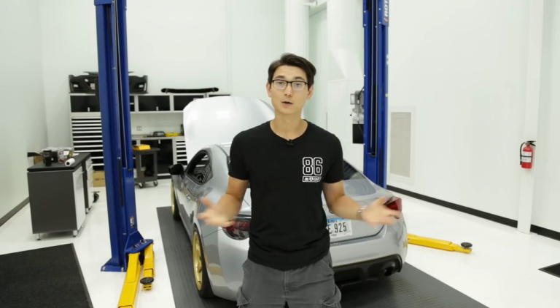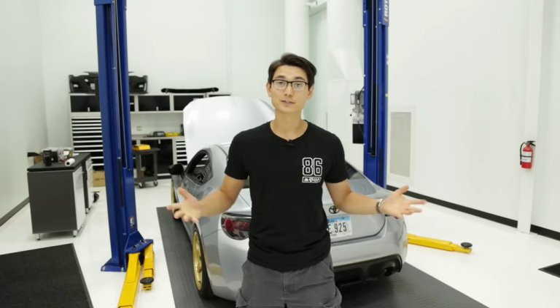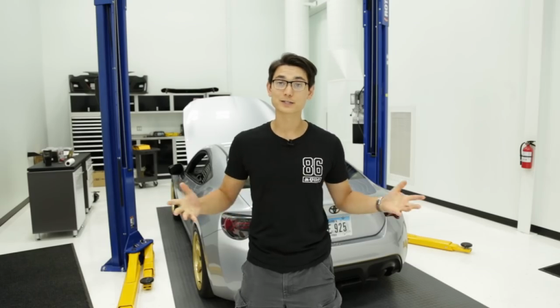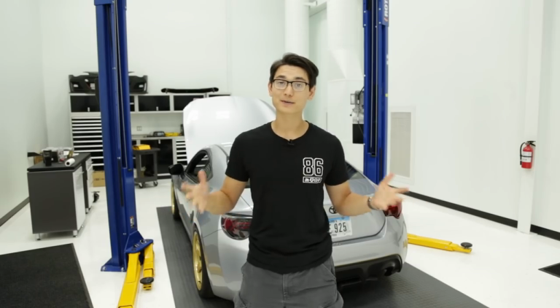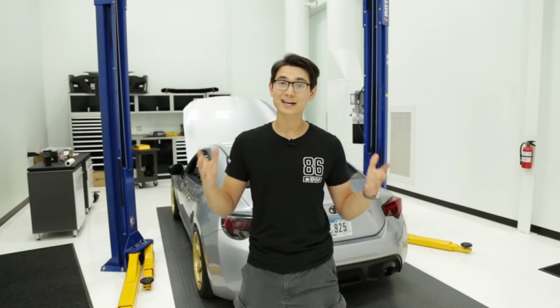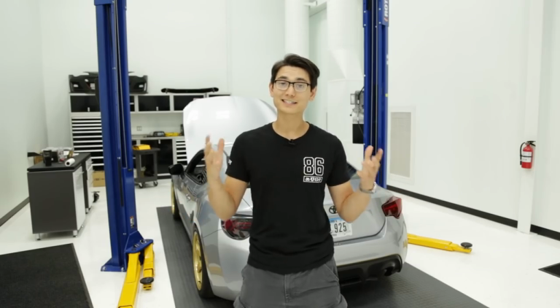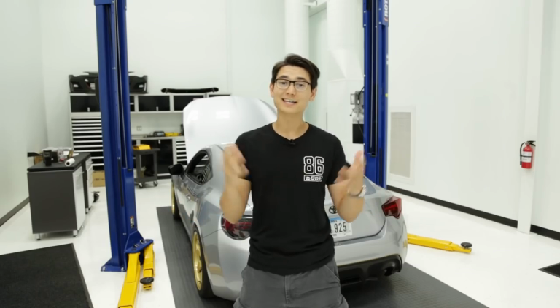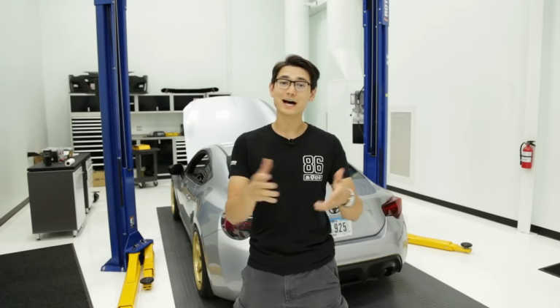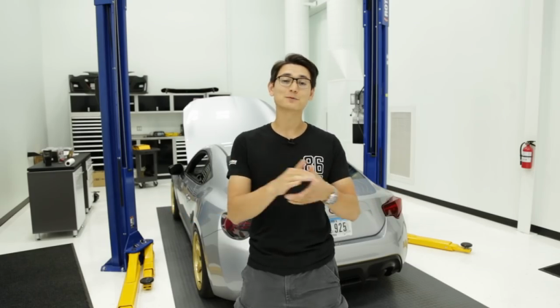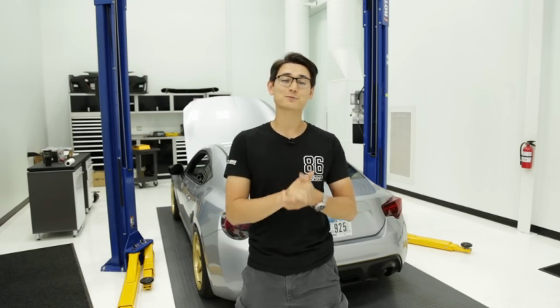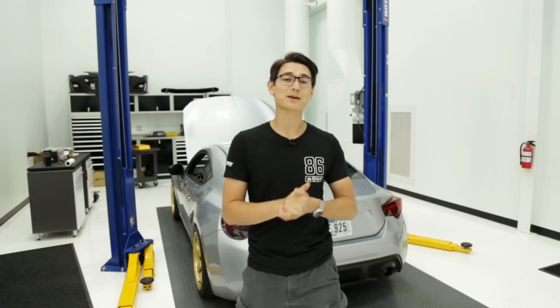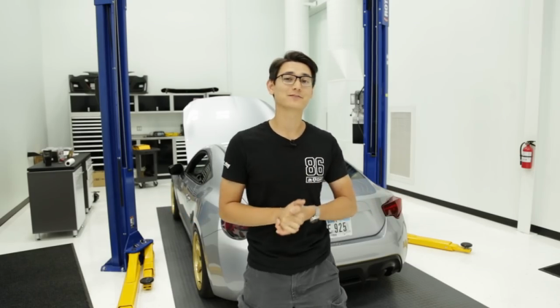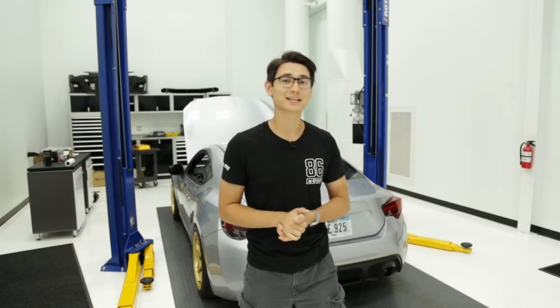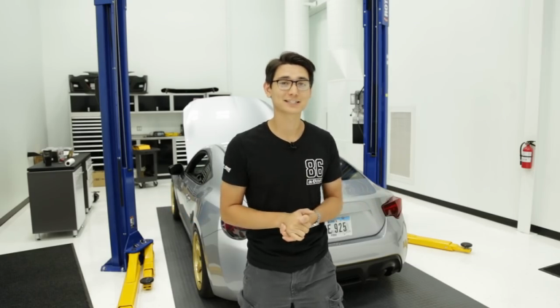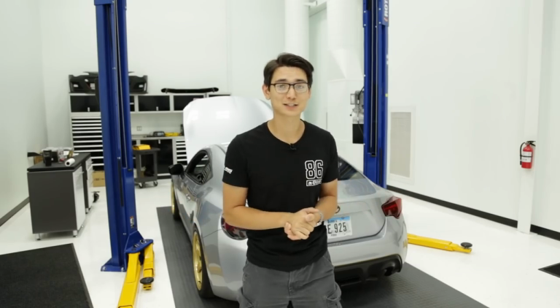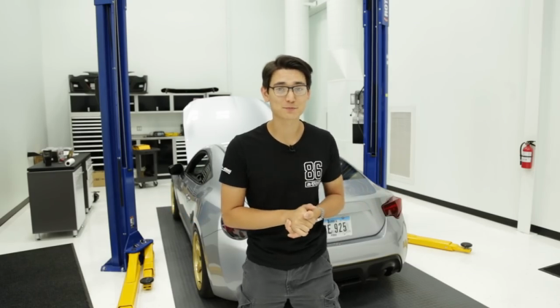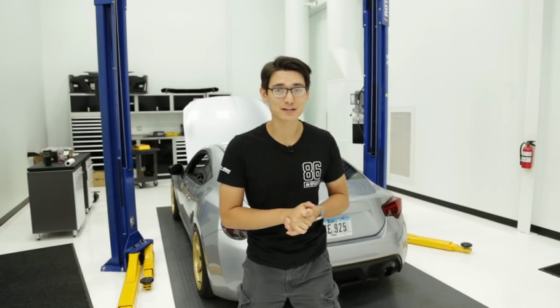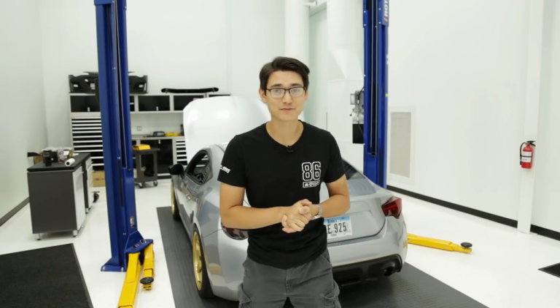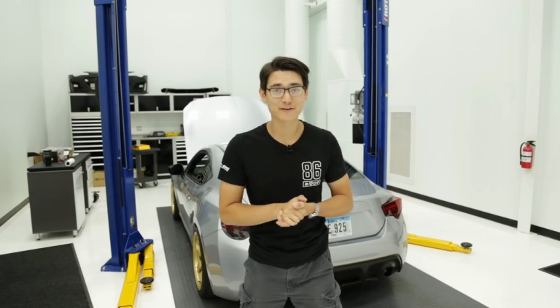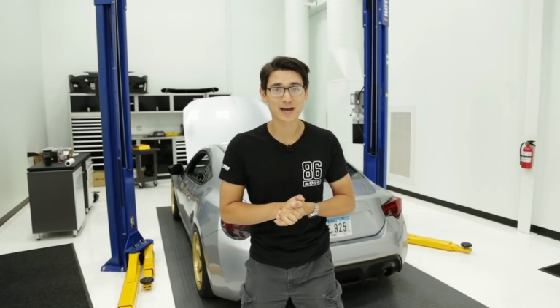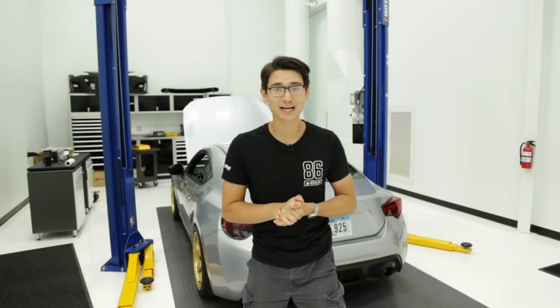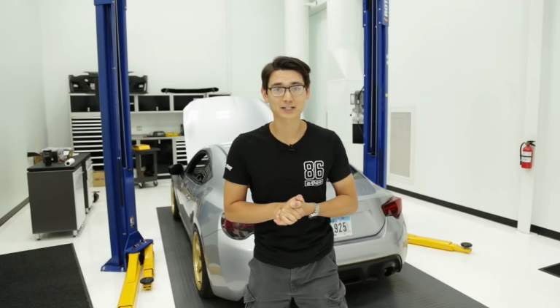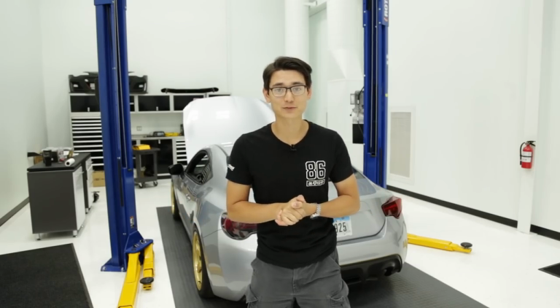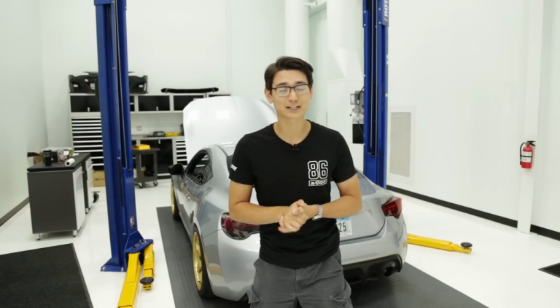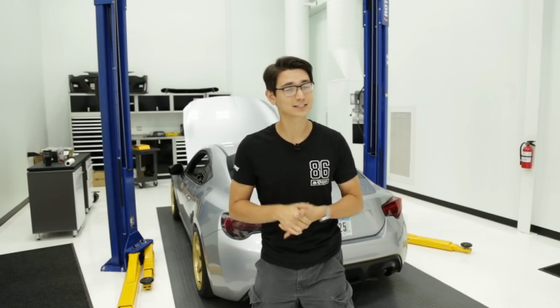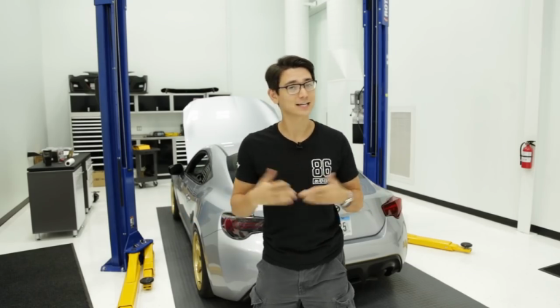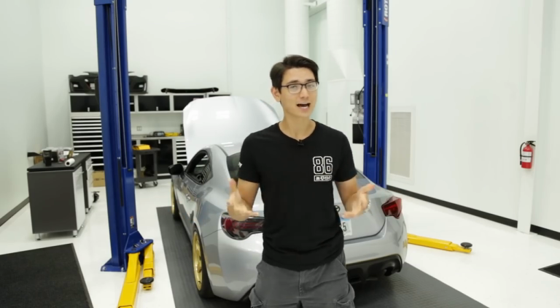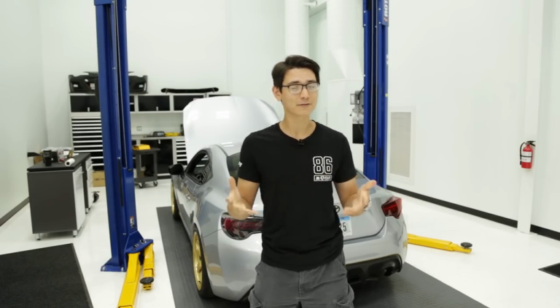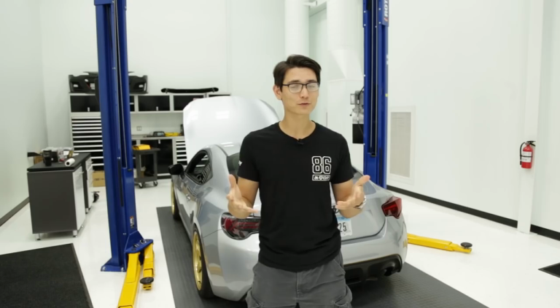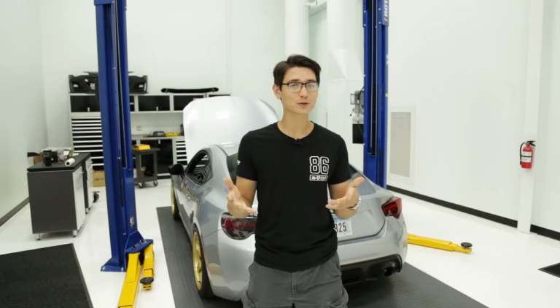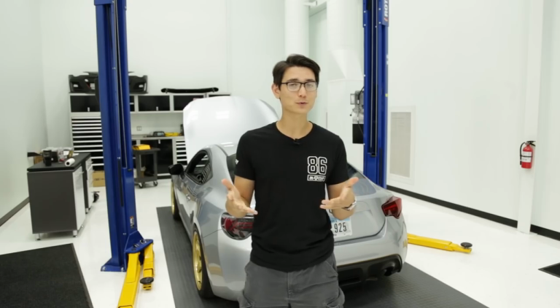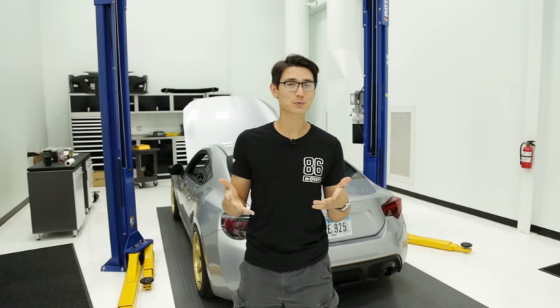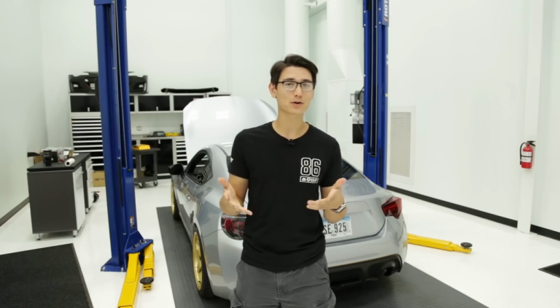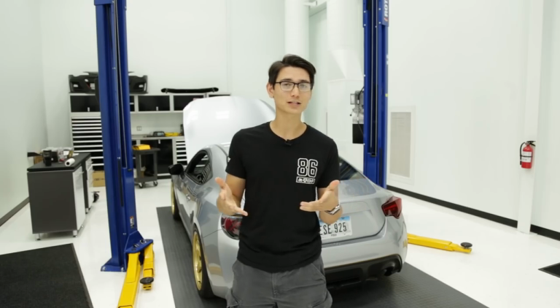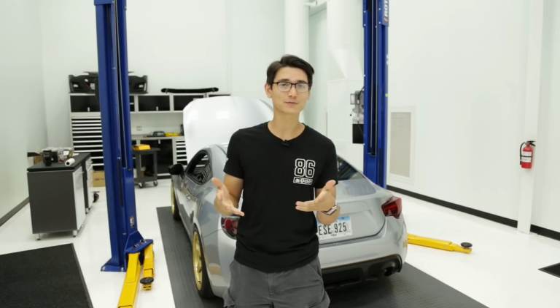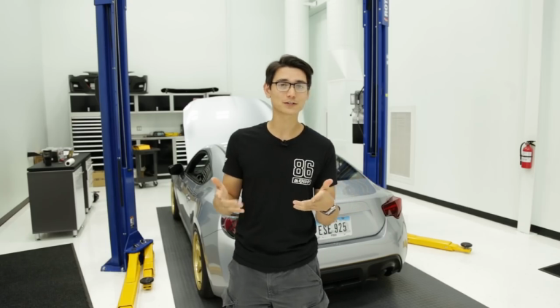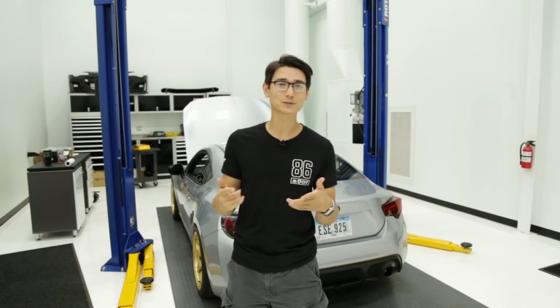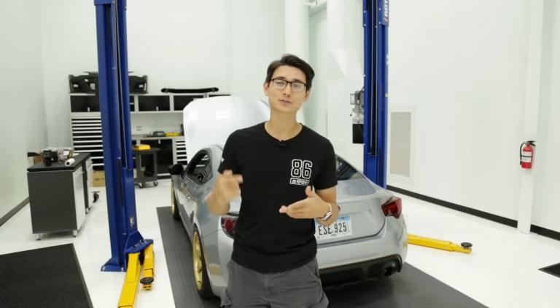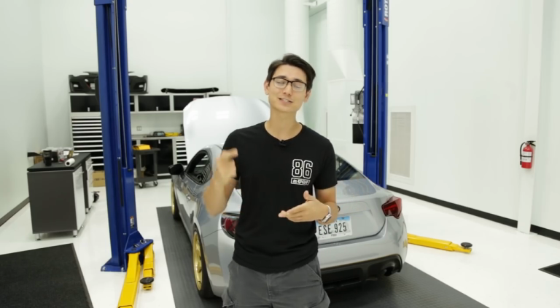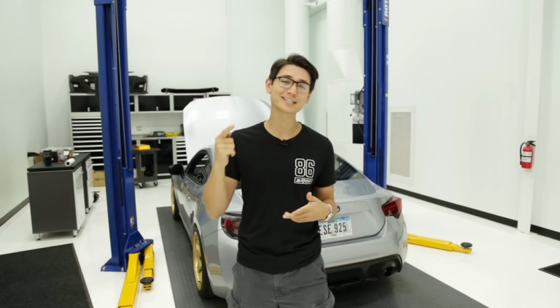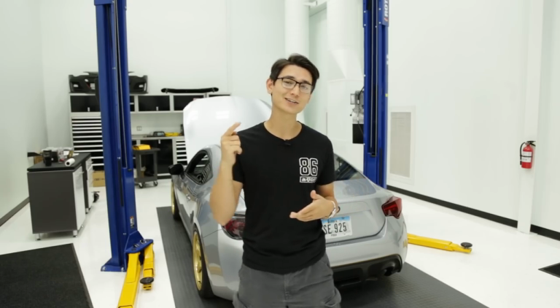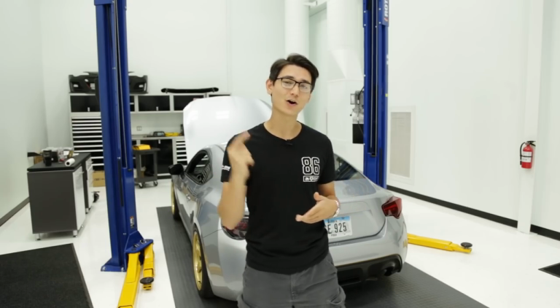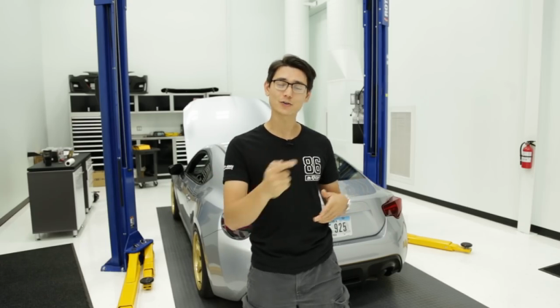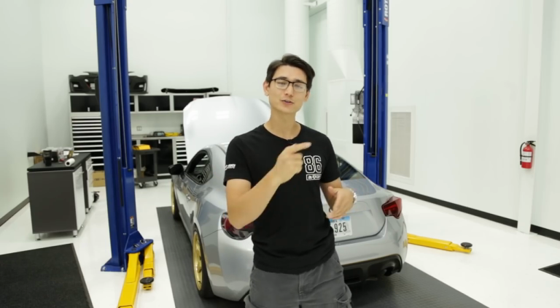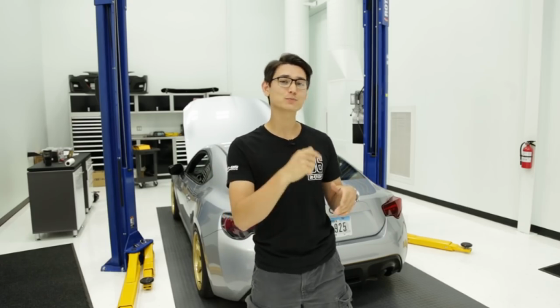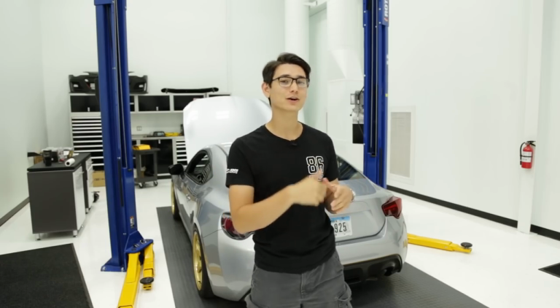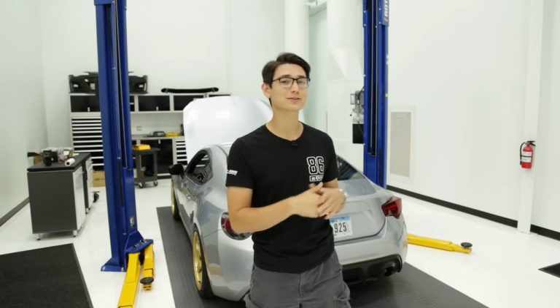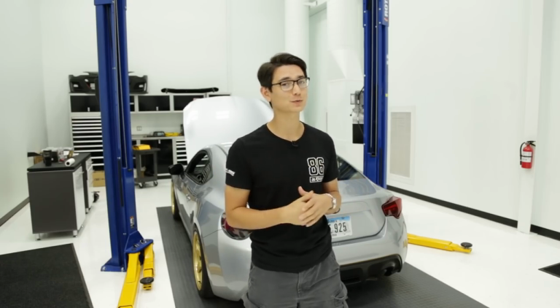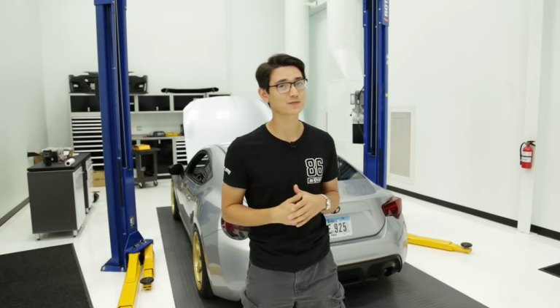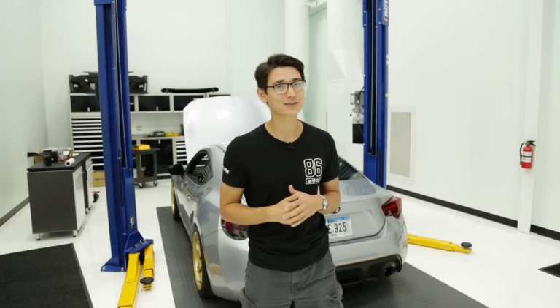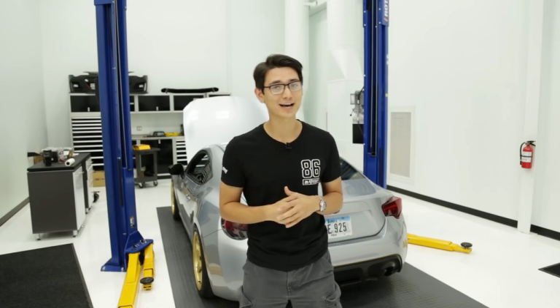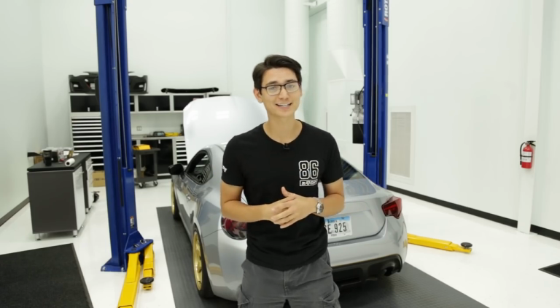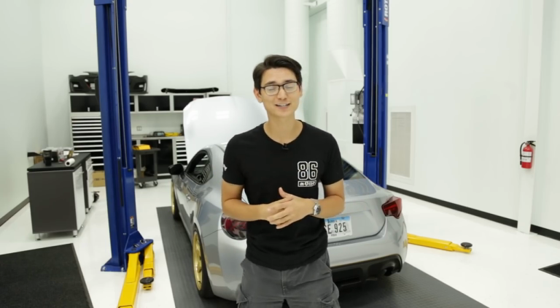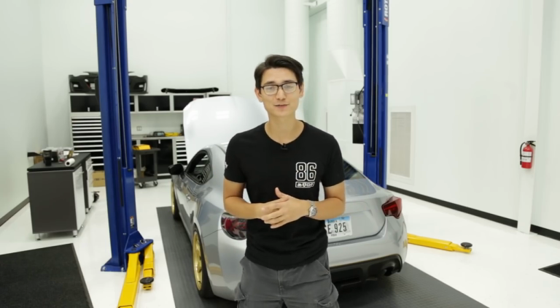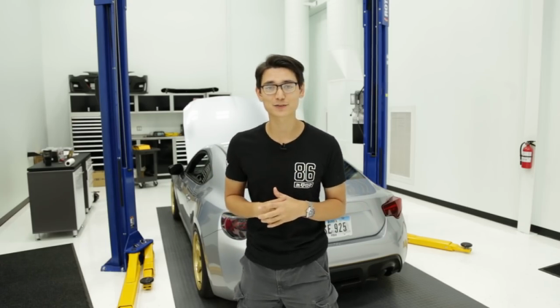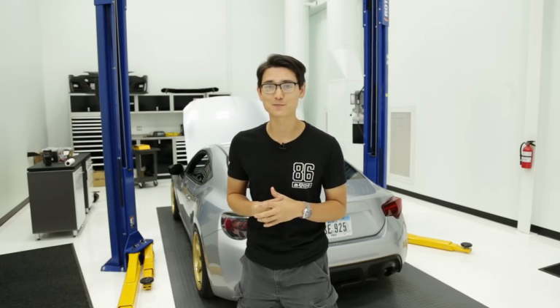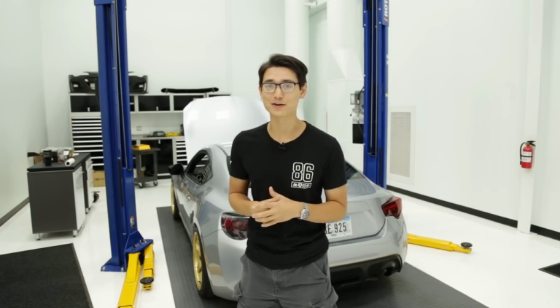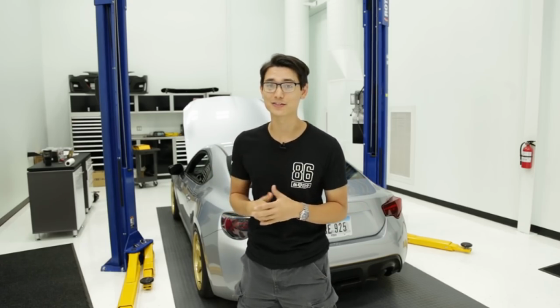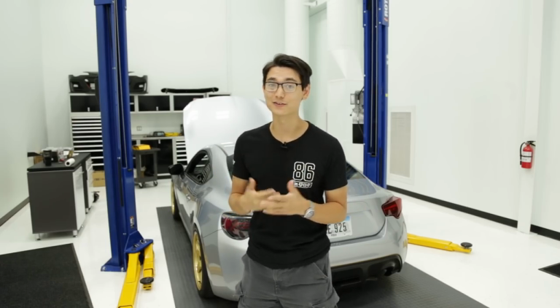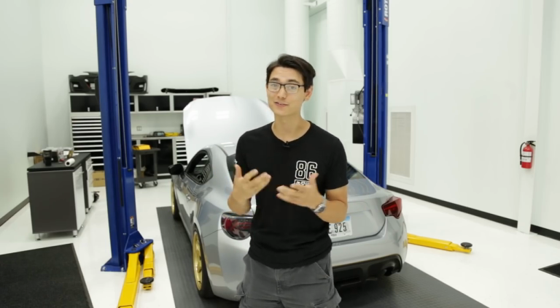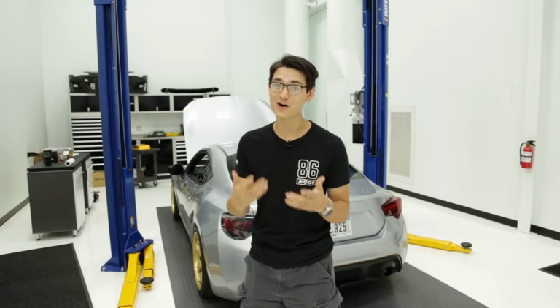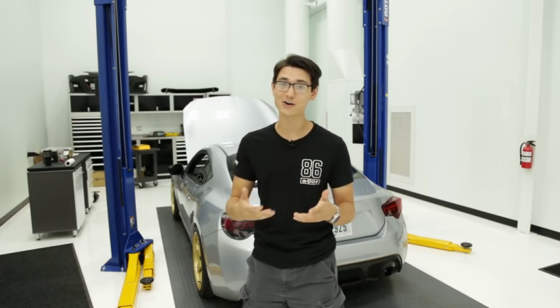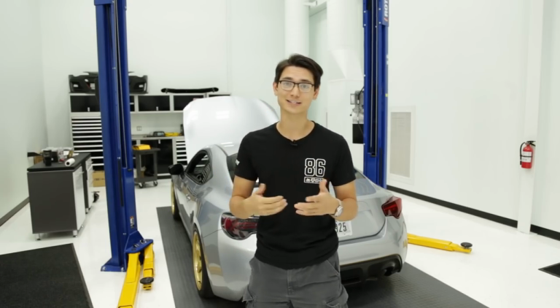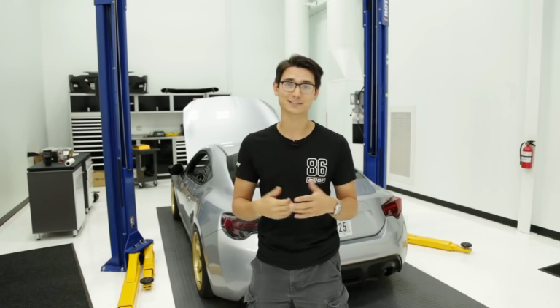What's up guys, Thomas from FT86 Speed Factory, and it's time for a new products video. Let's get into all the new products that we've gotten in for the month of August.